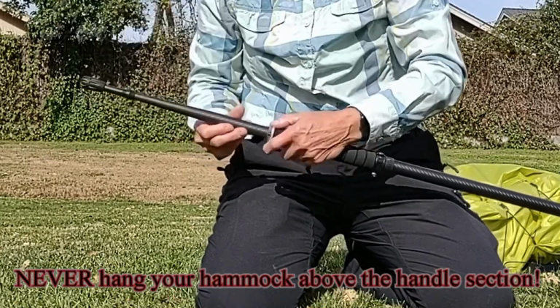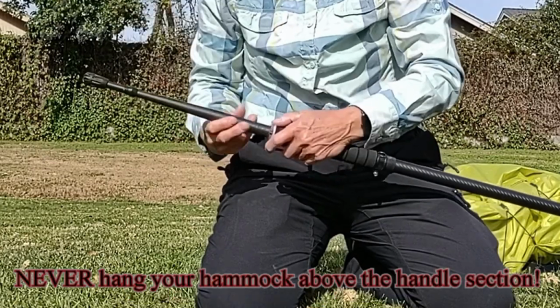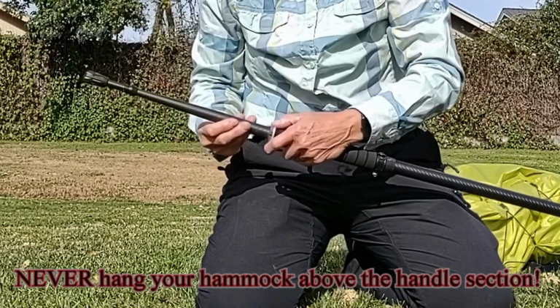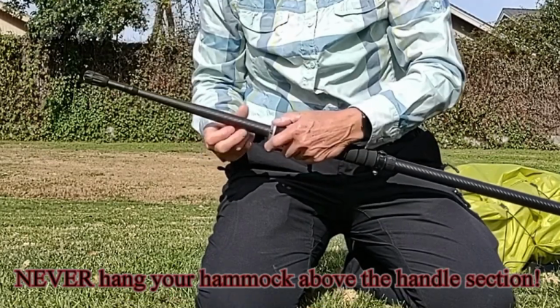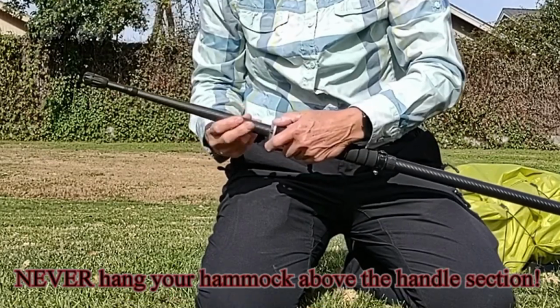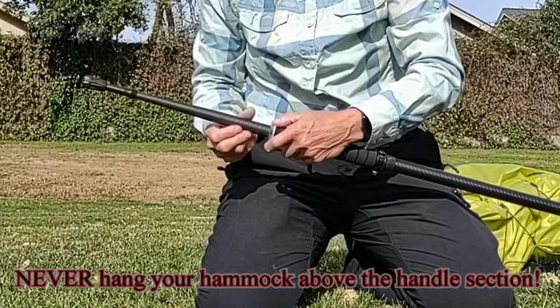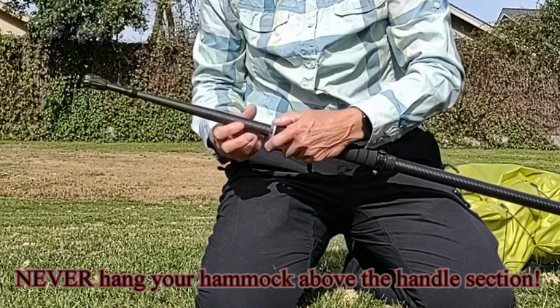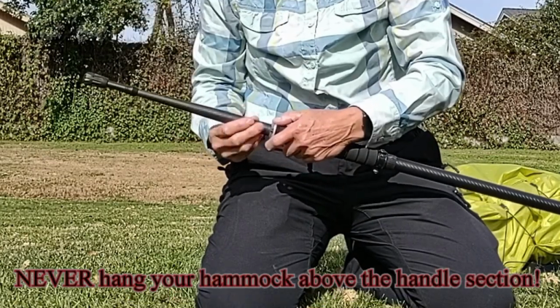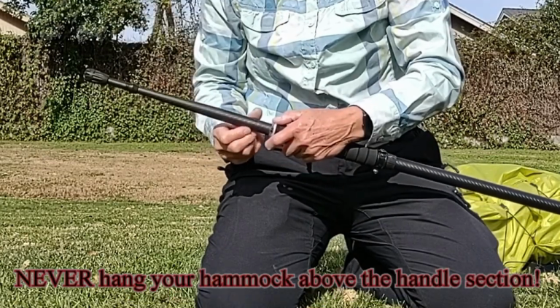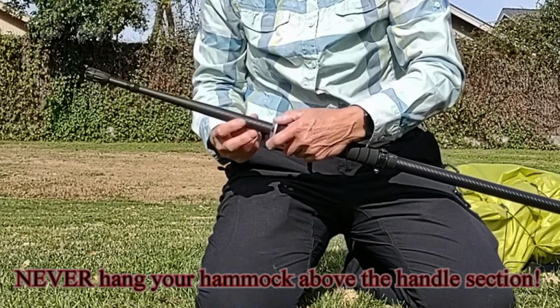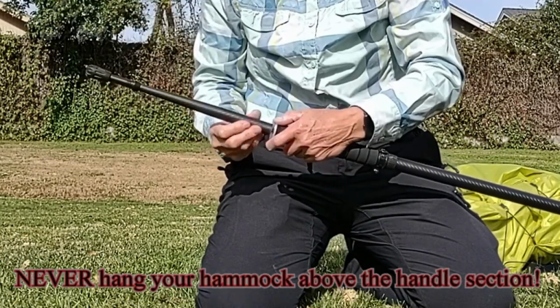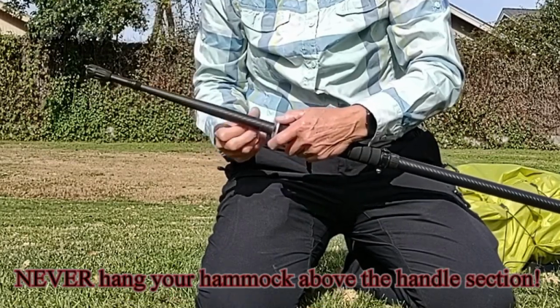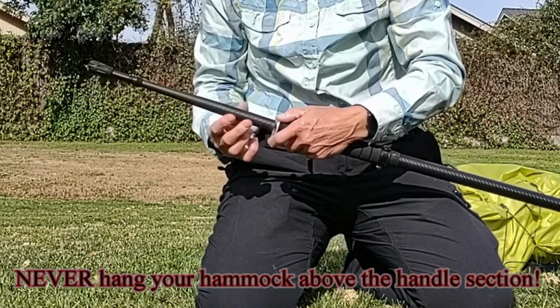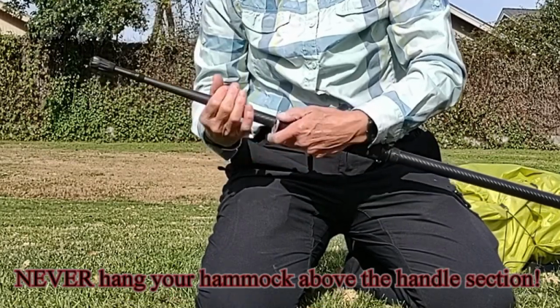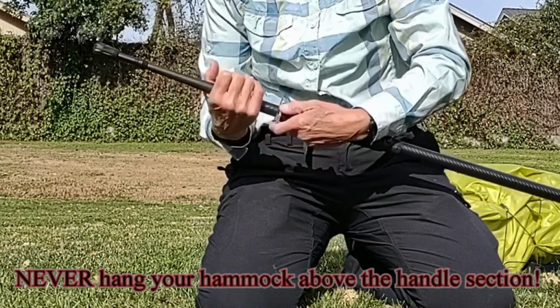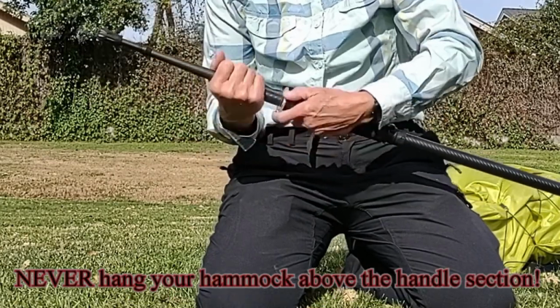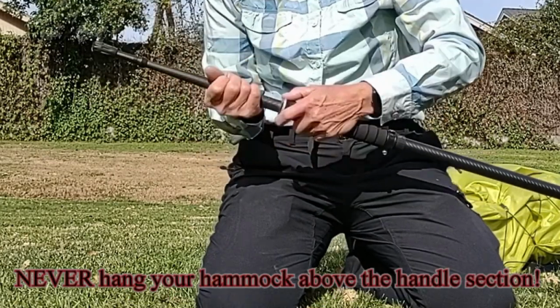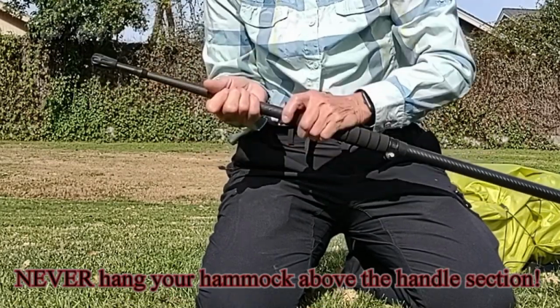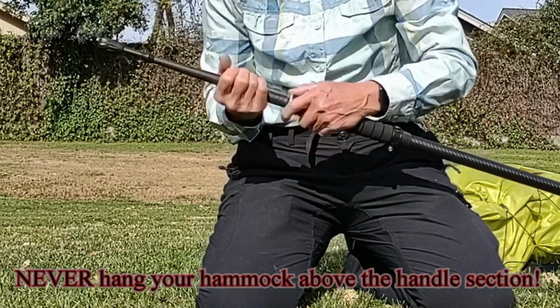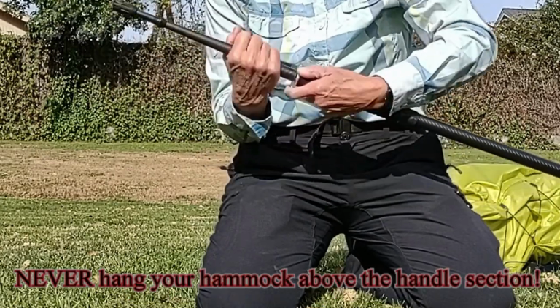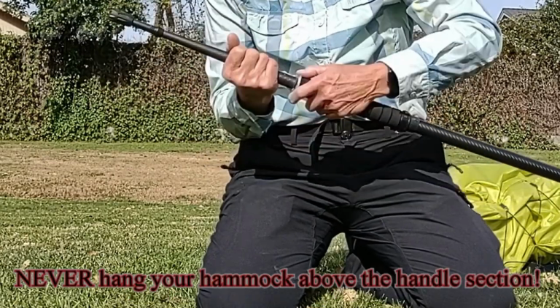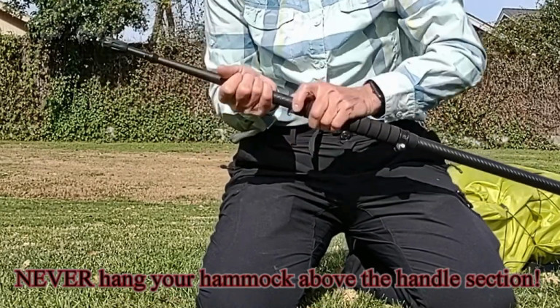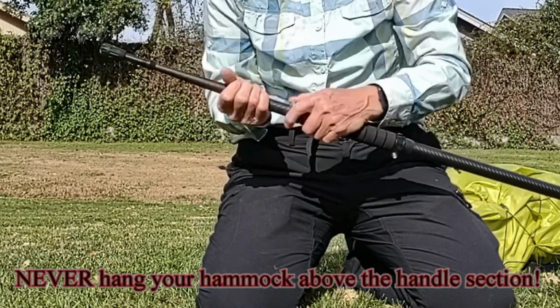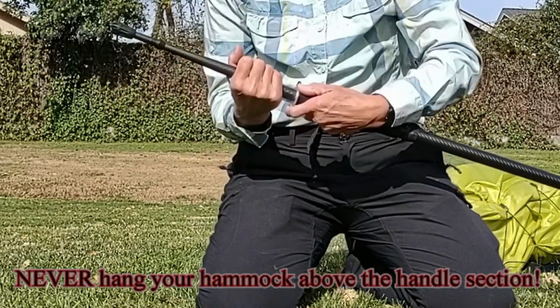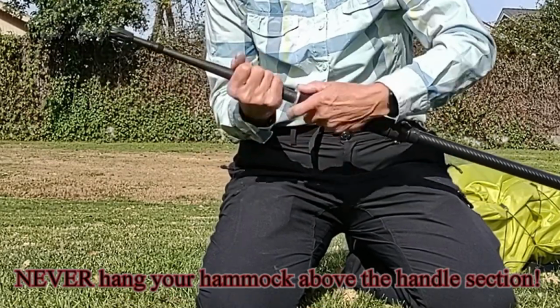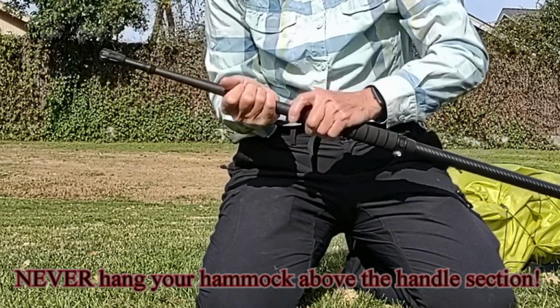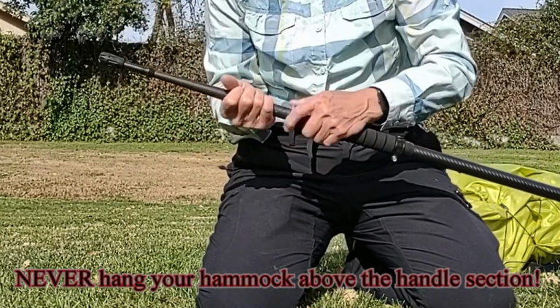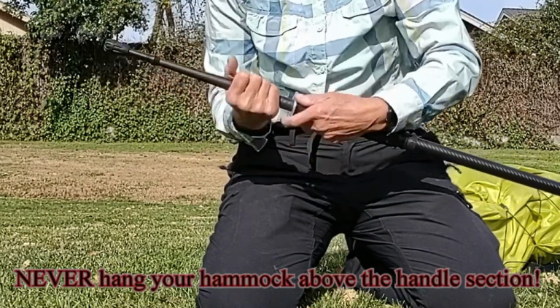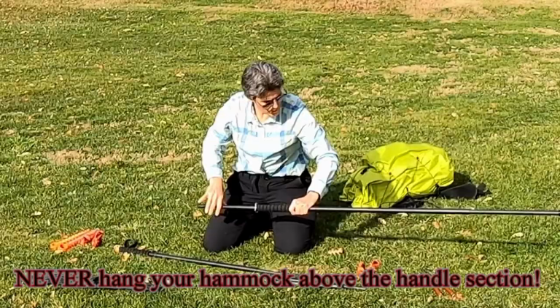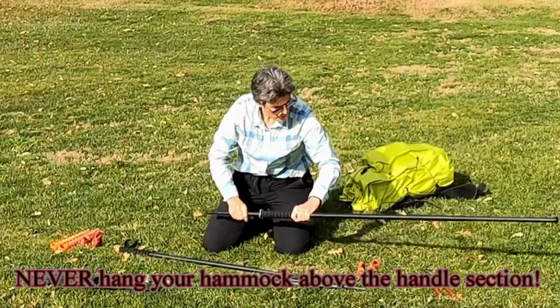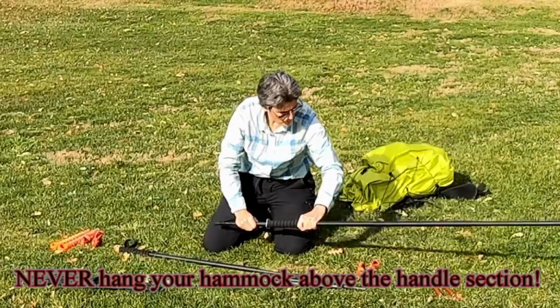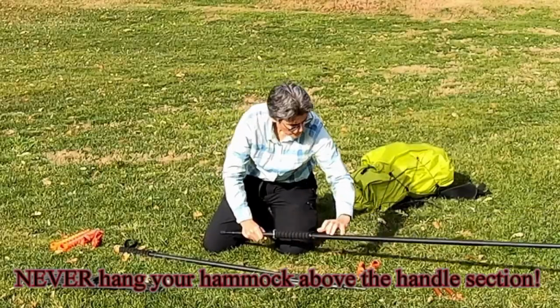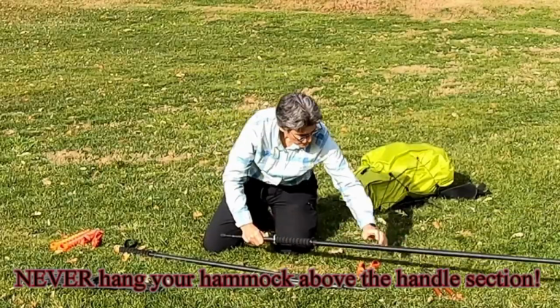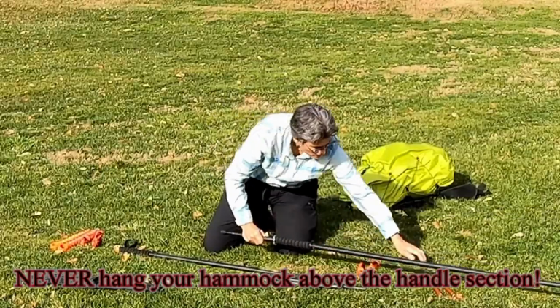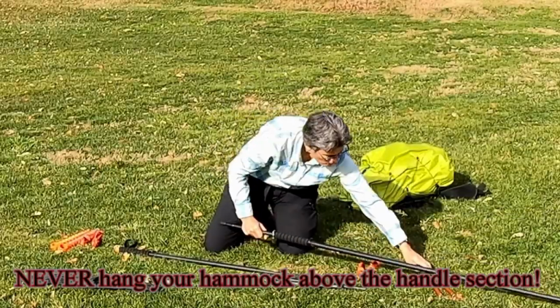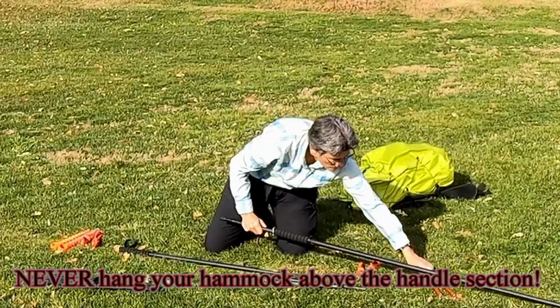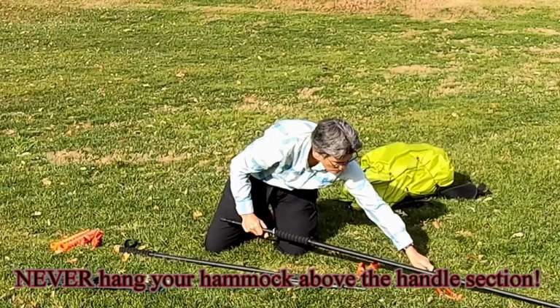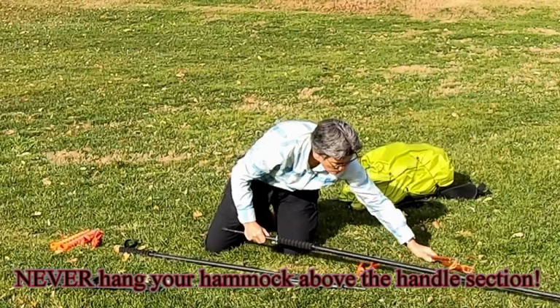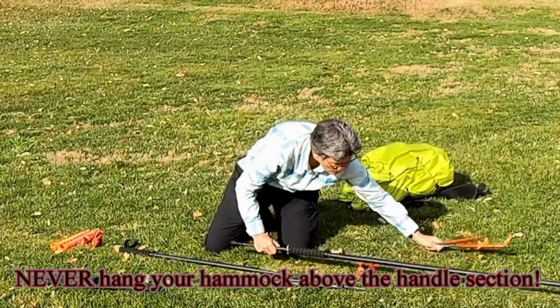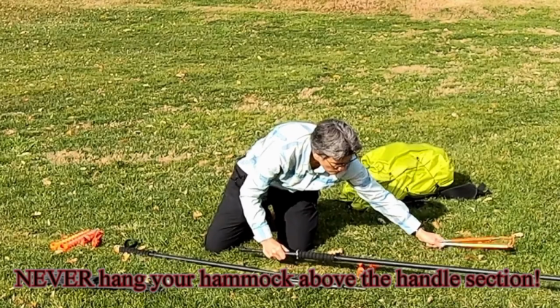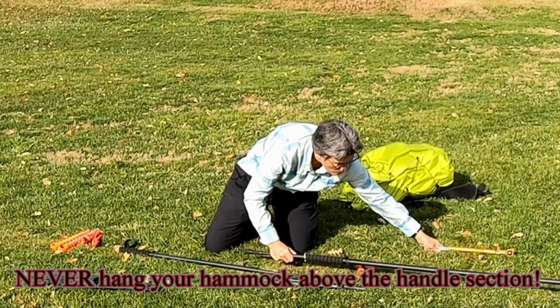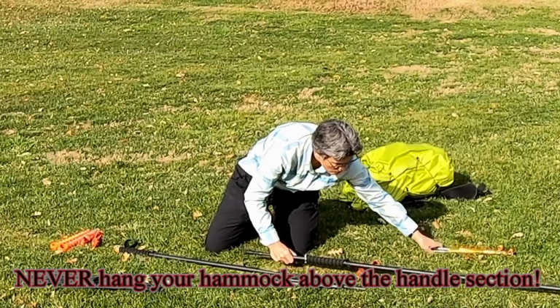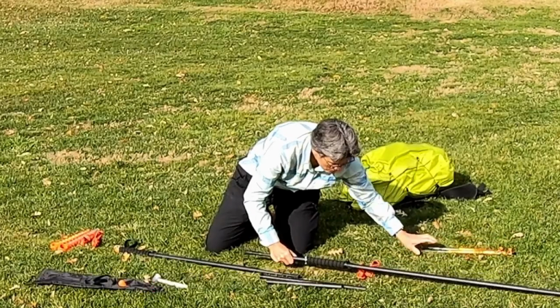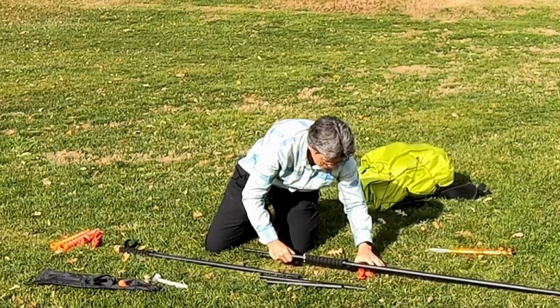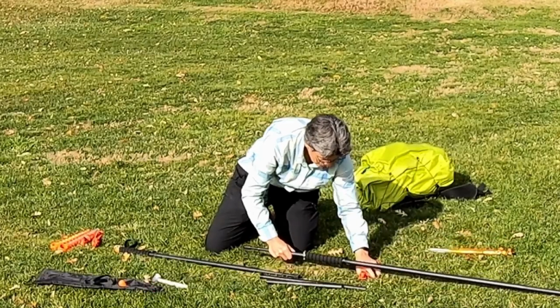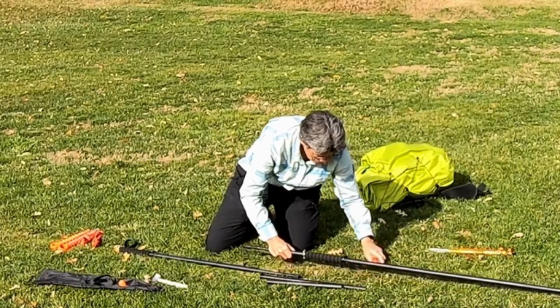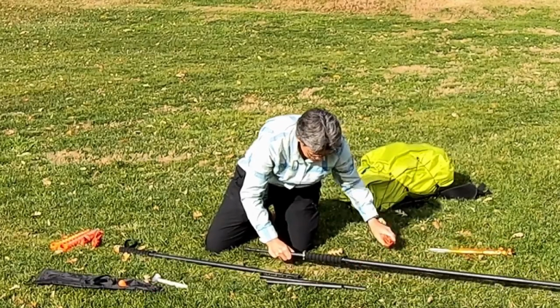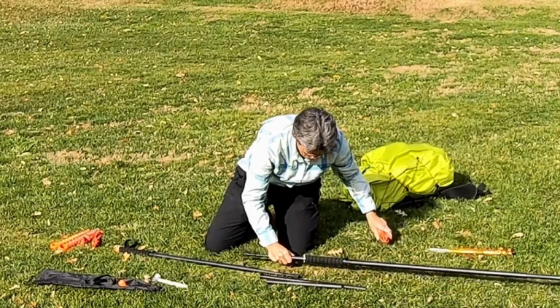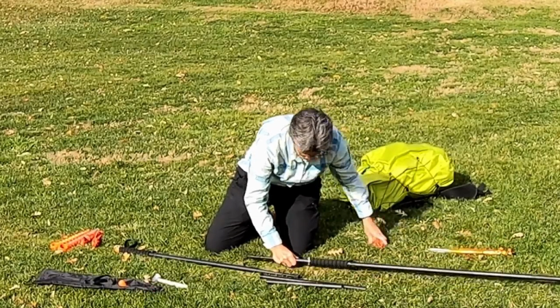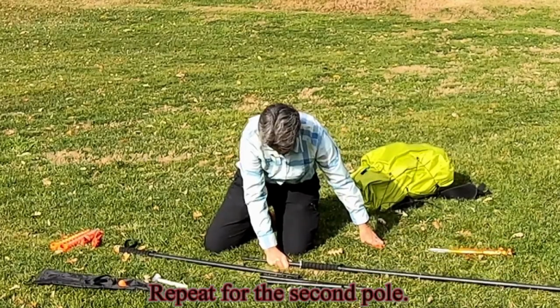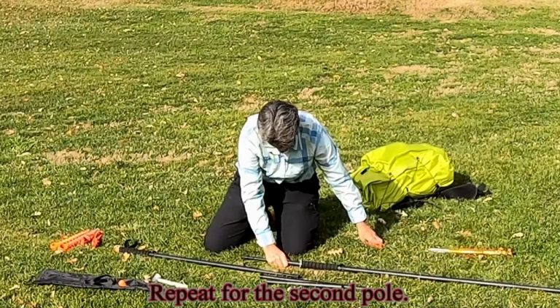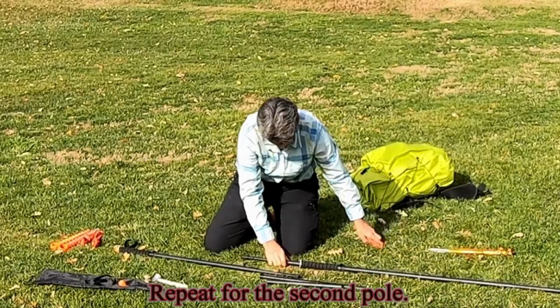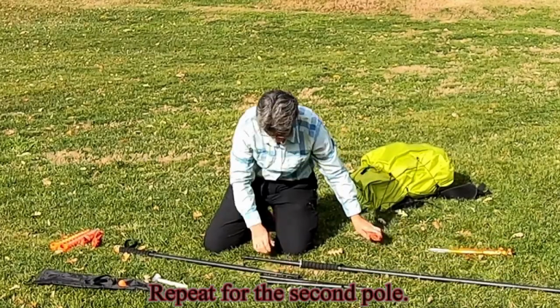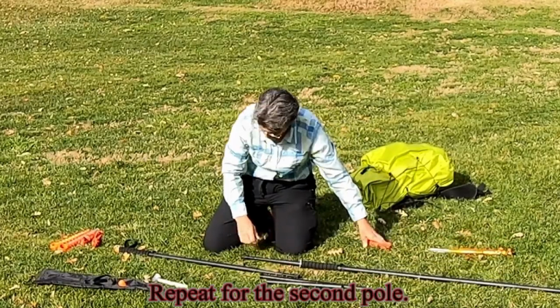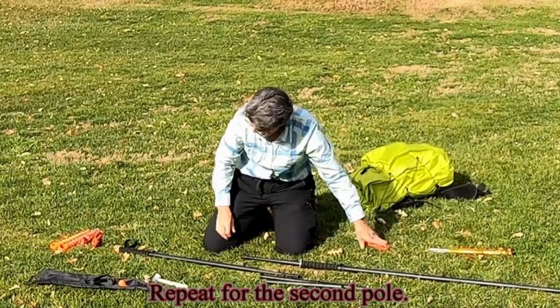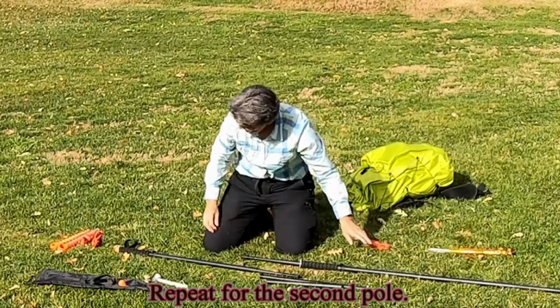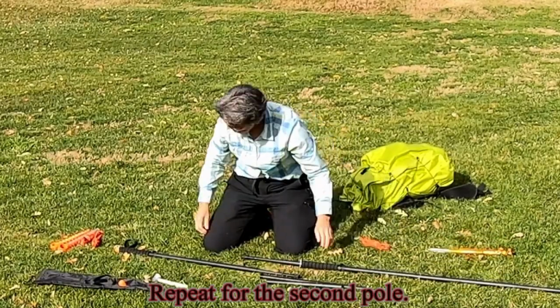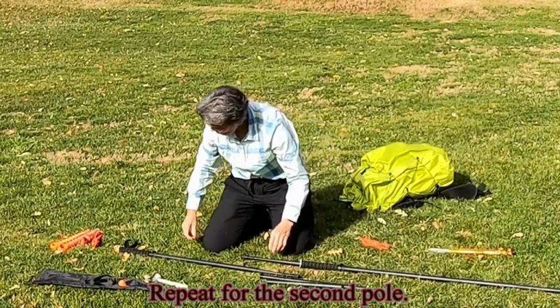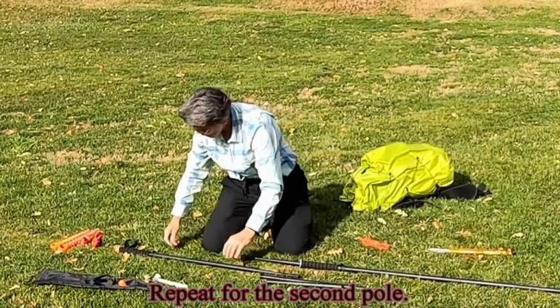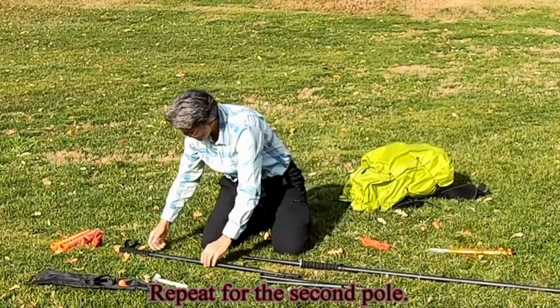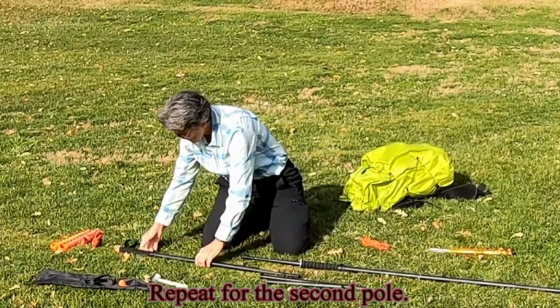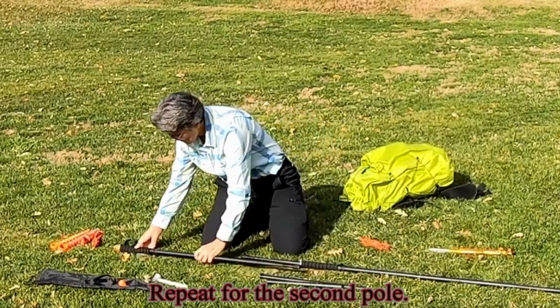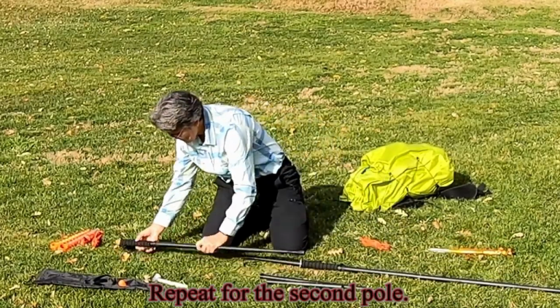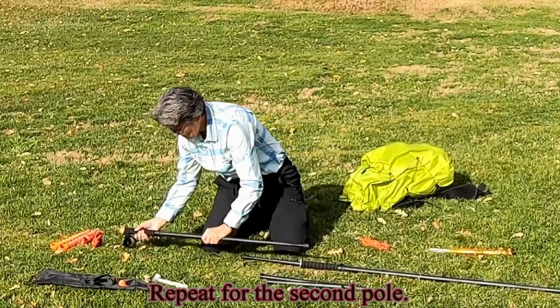Never hang your hammock above the handle section. Repeat for the second pole.